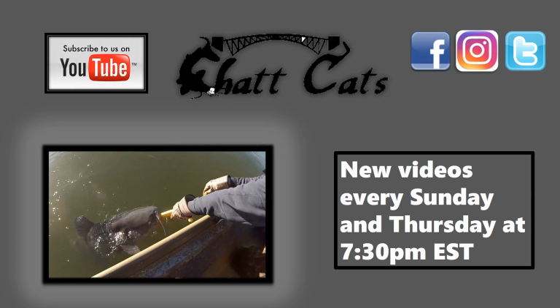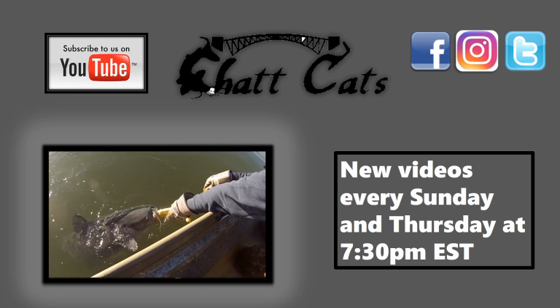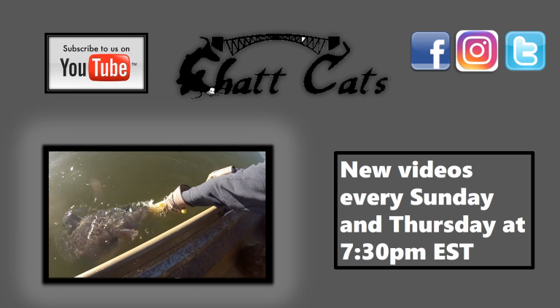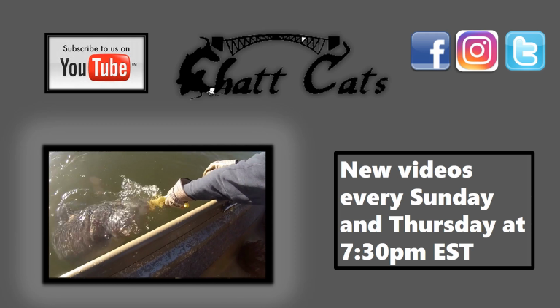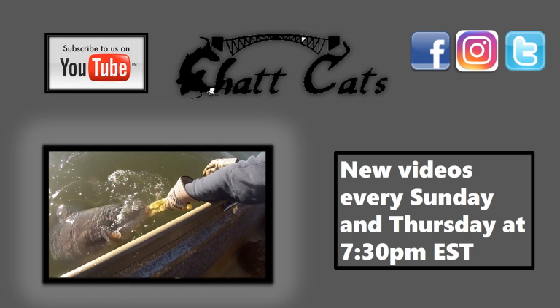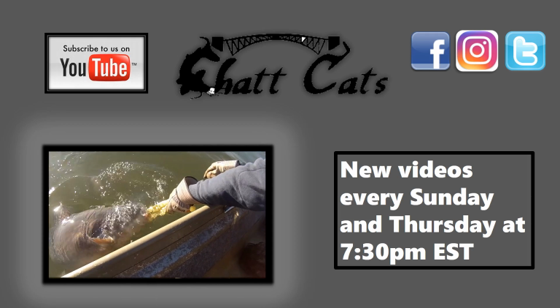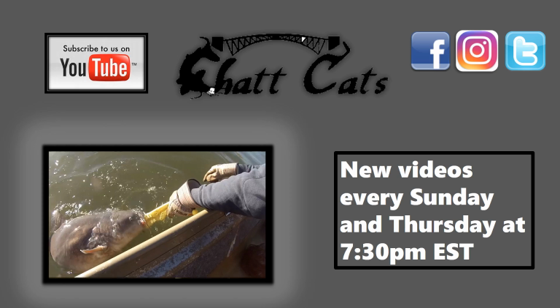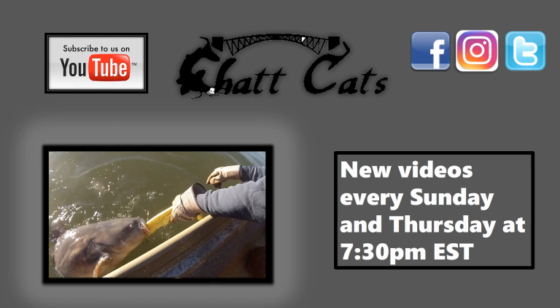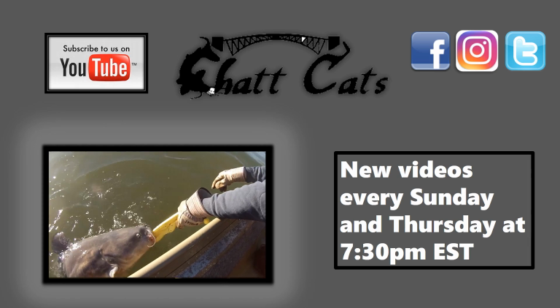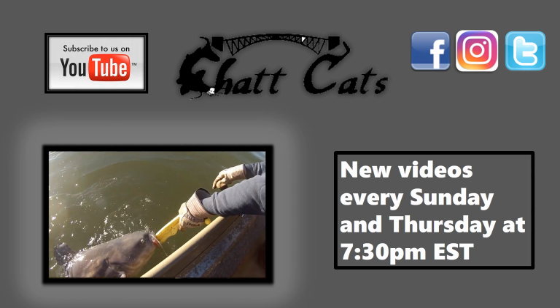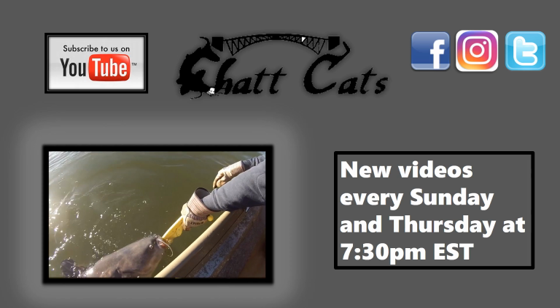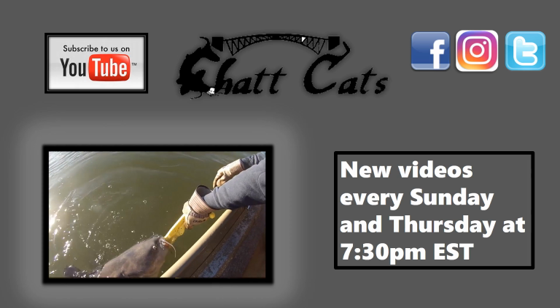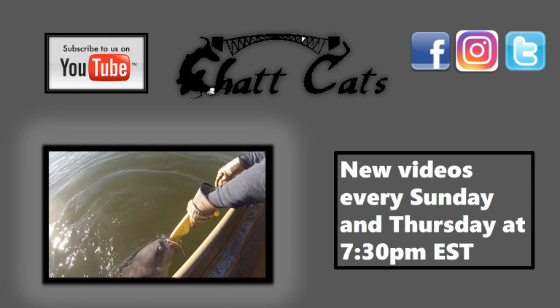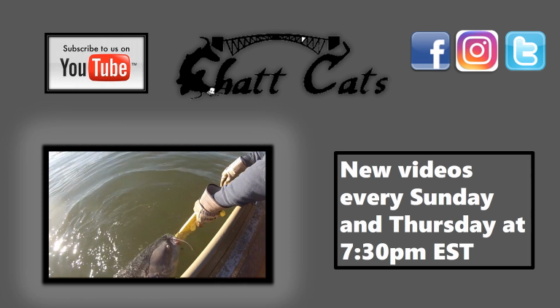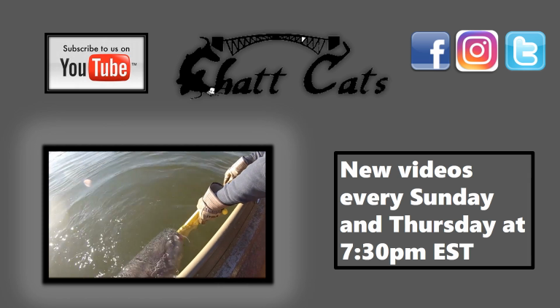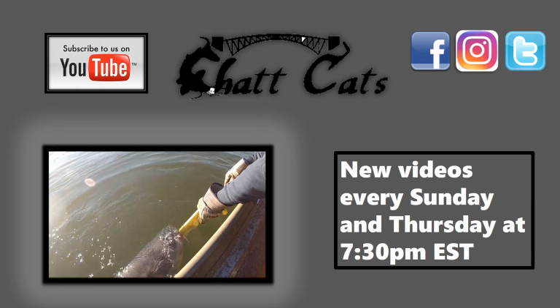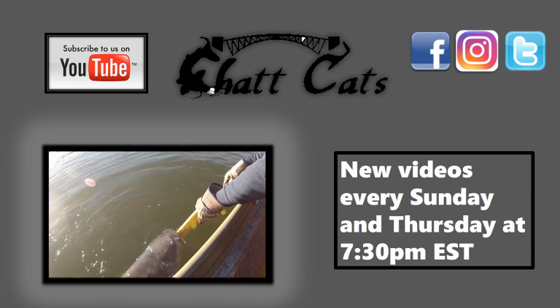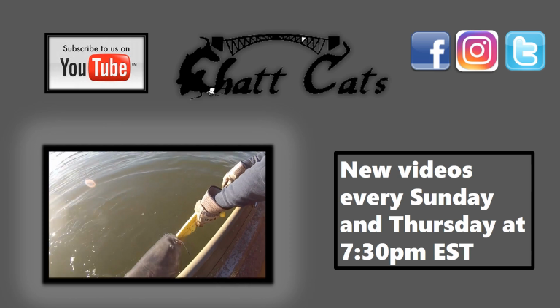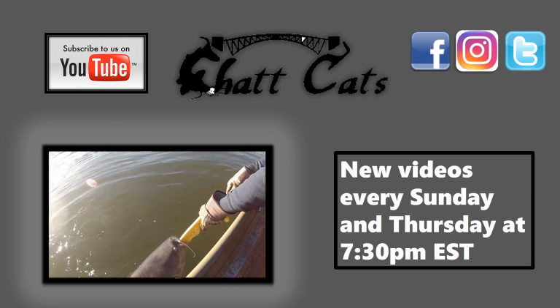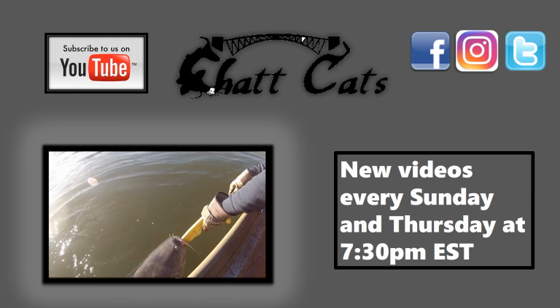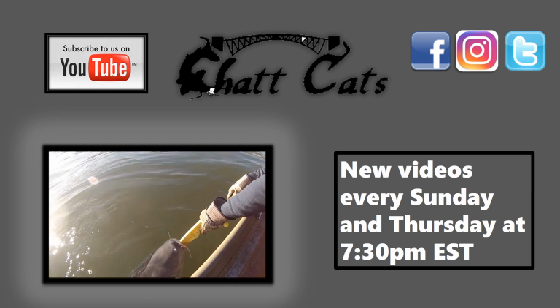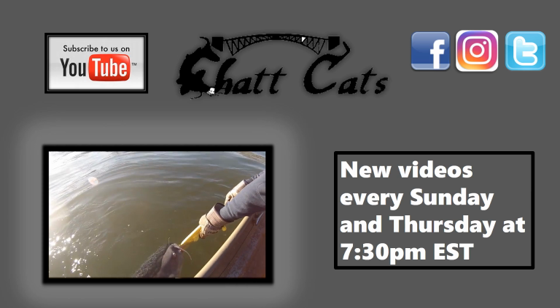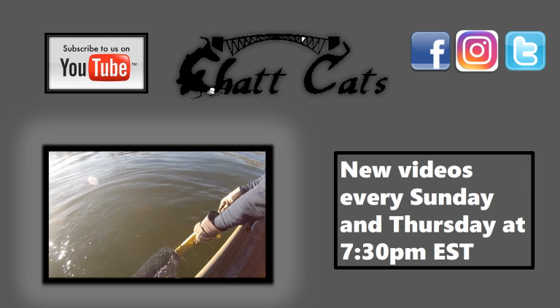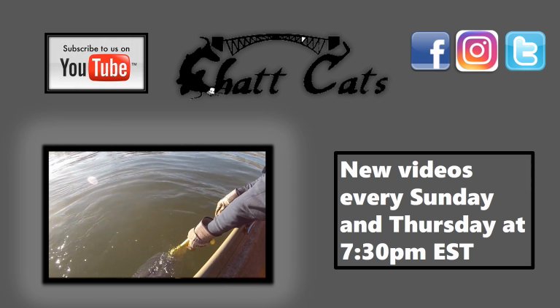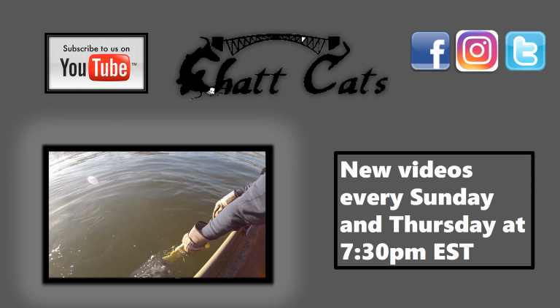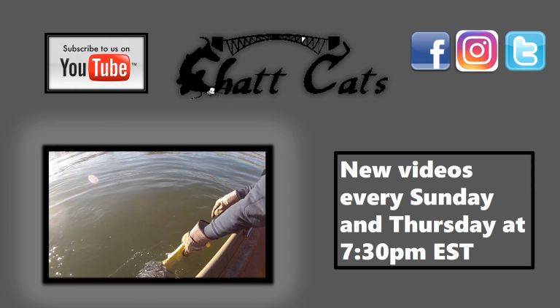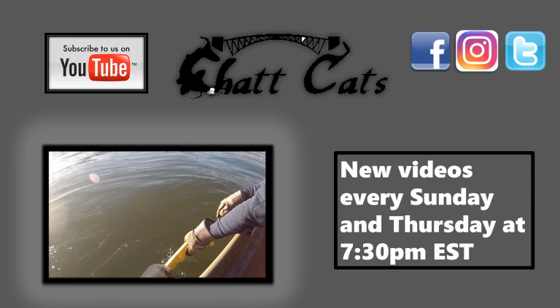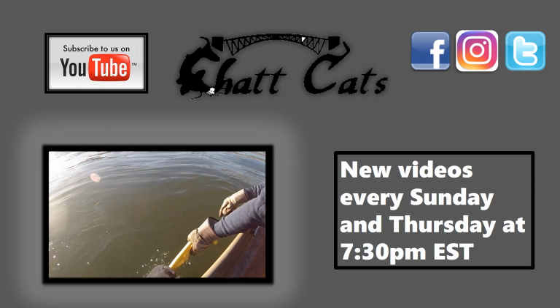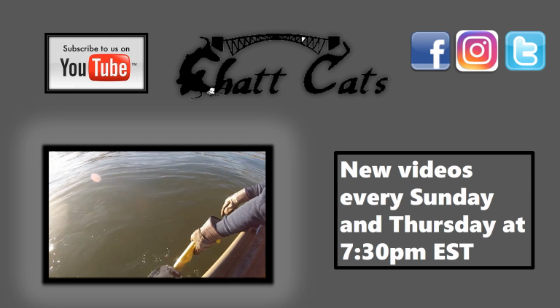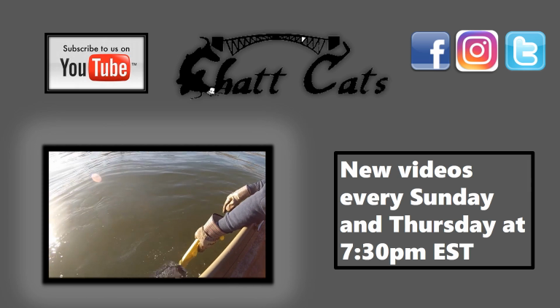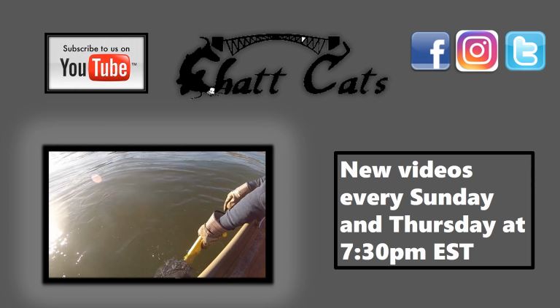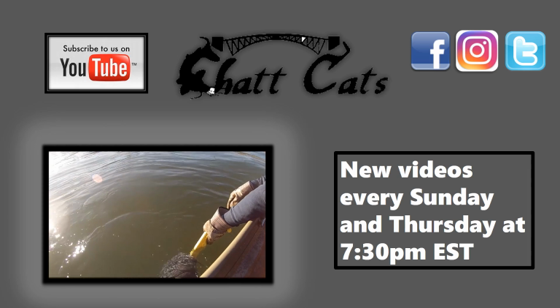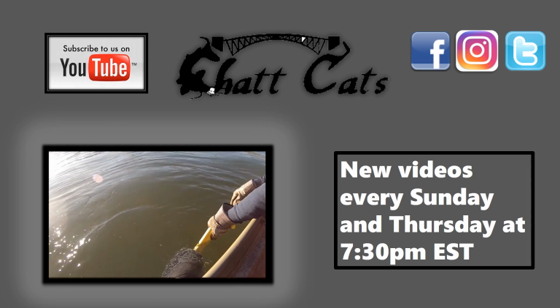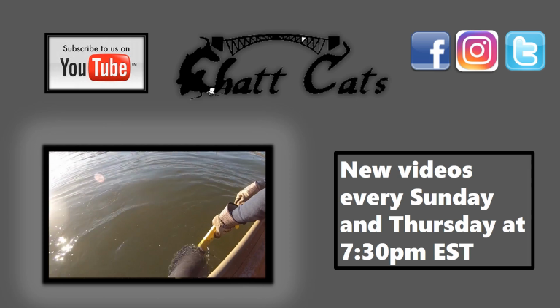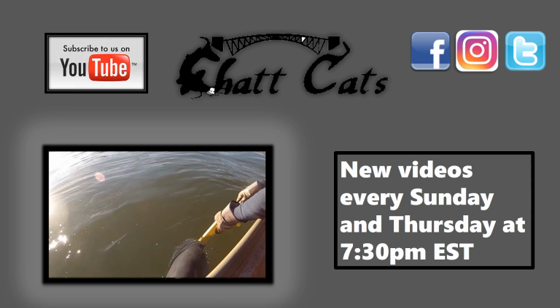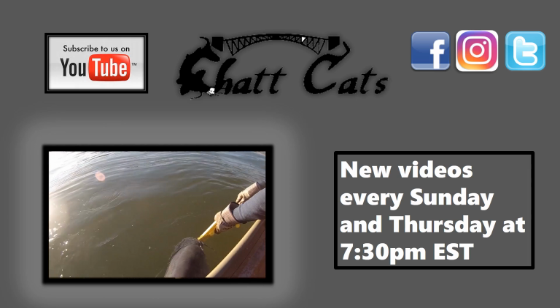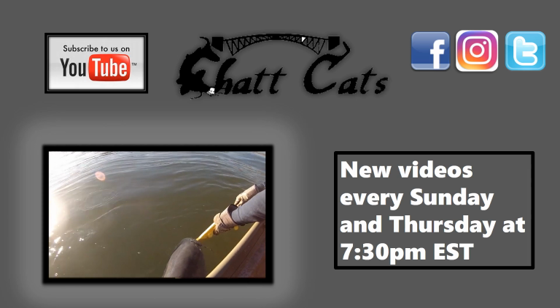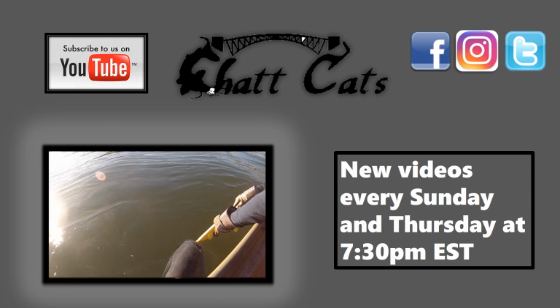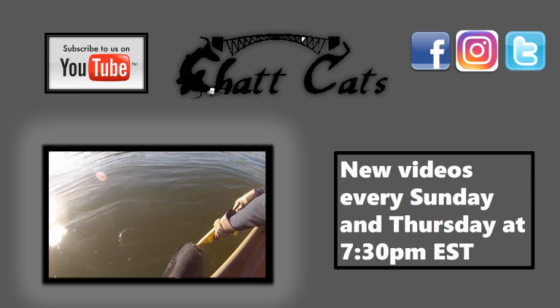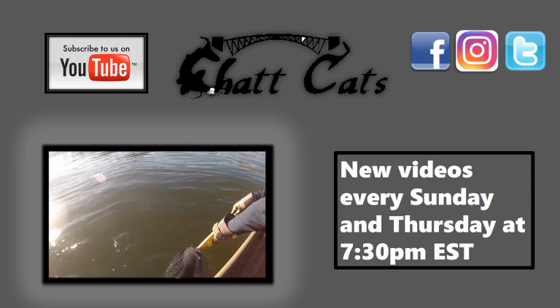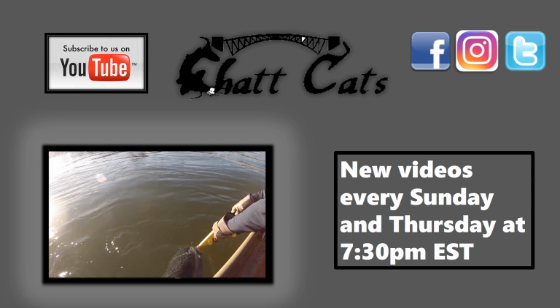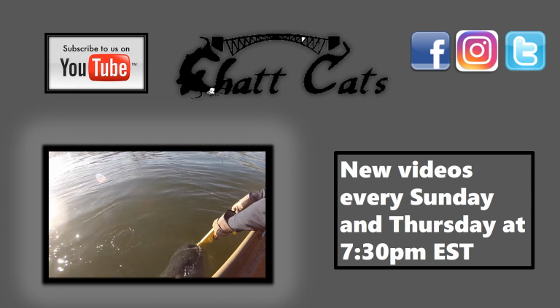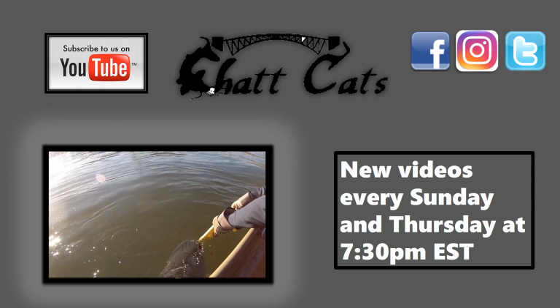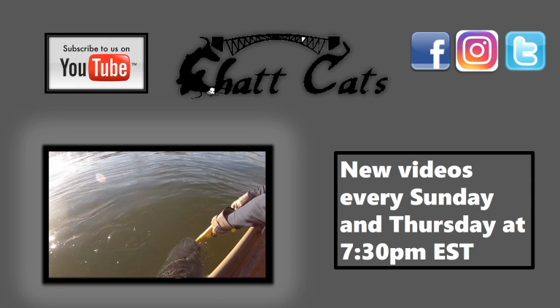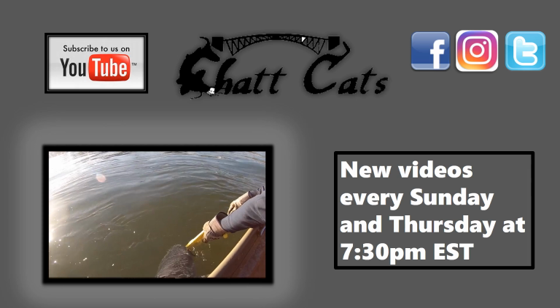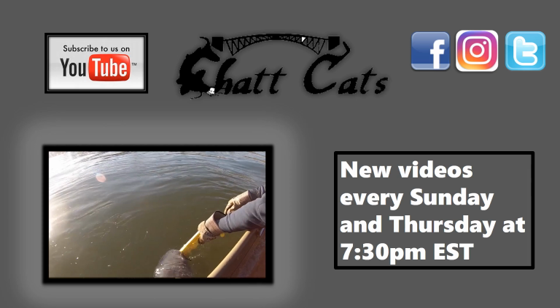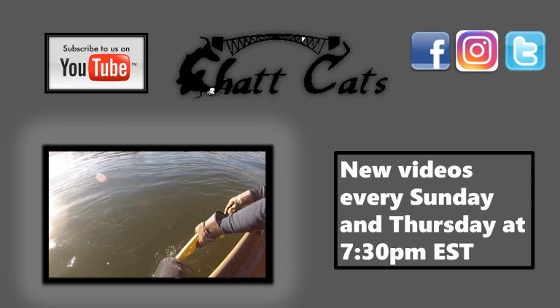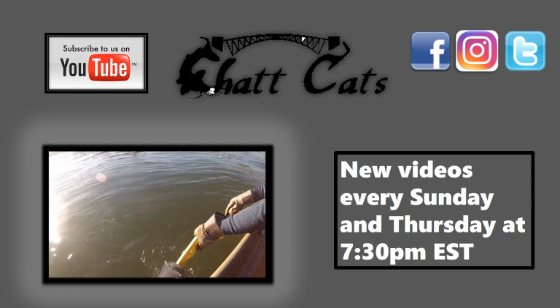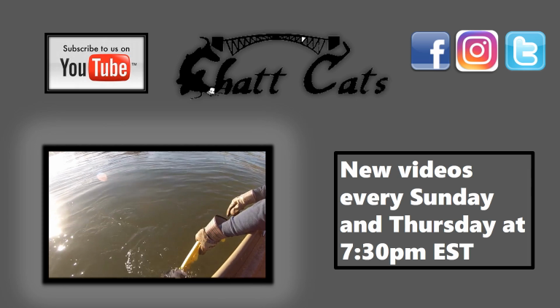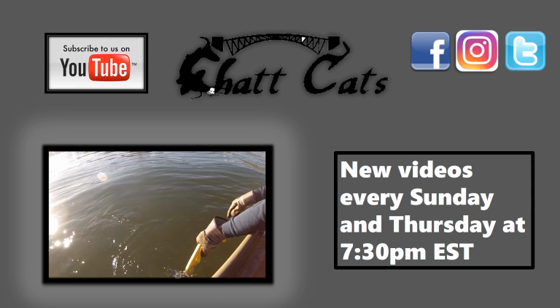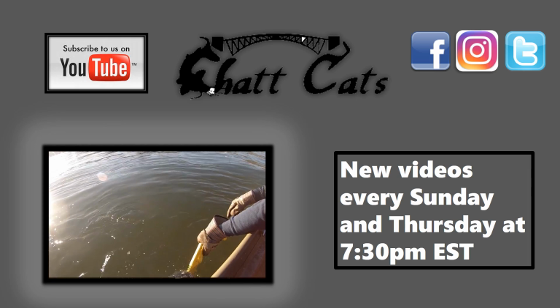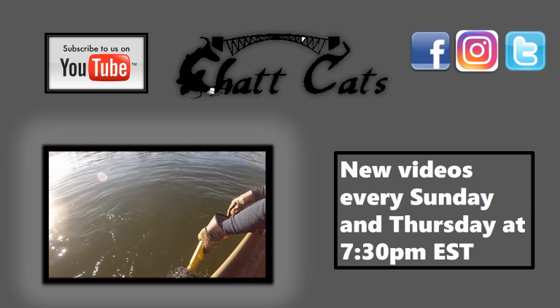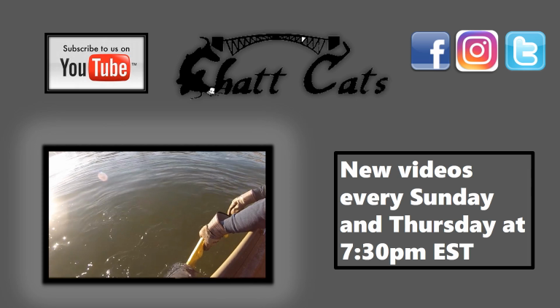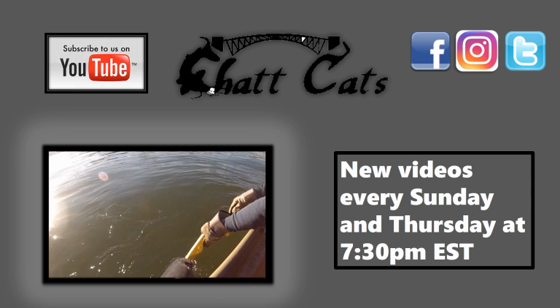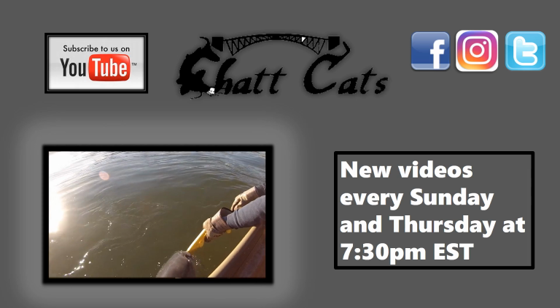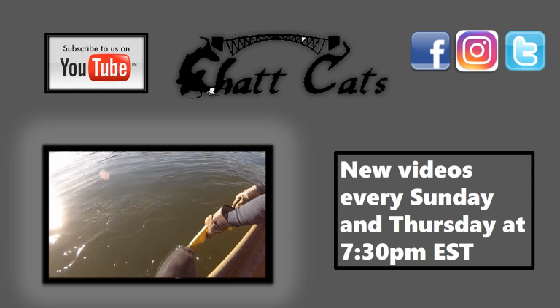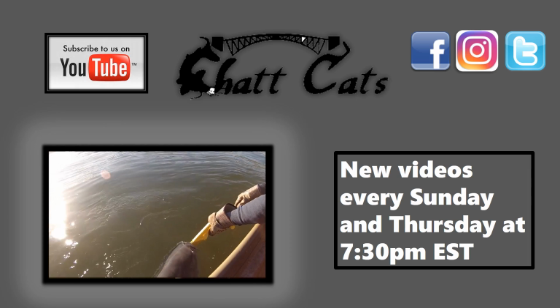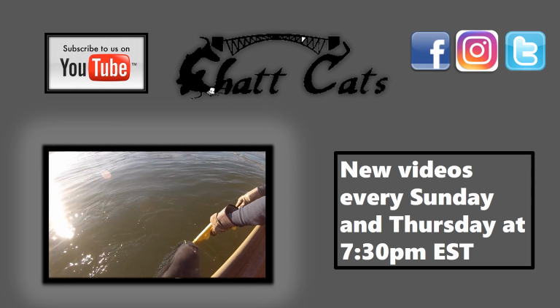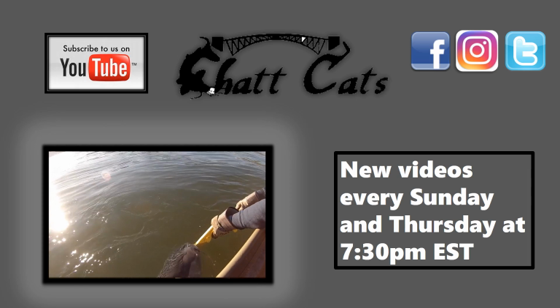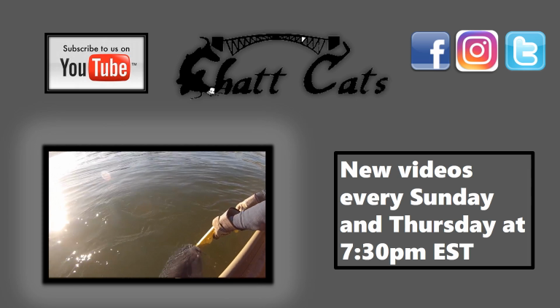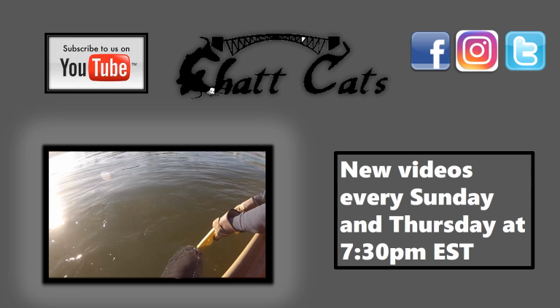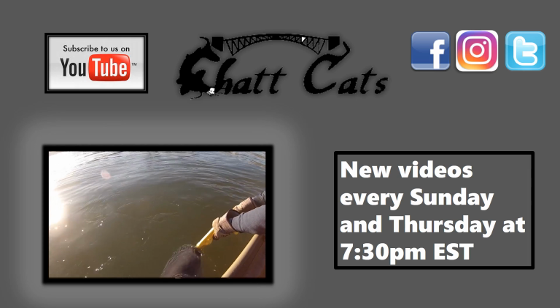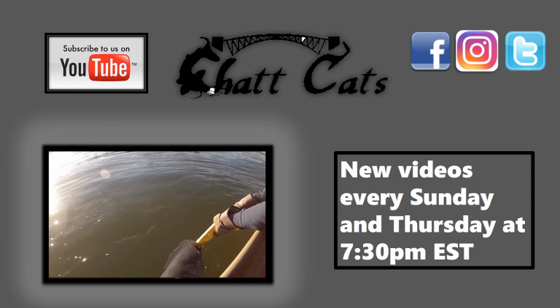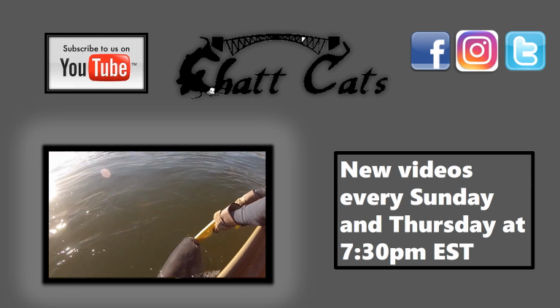If you guys liked that video, please be sure to check out some of our other videos here on the Chat Cats Fishing channel. Please hit the subscribe button, and thanks for watching!